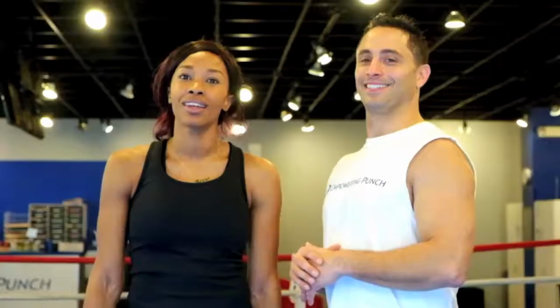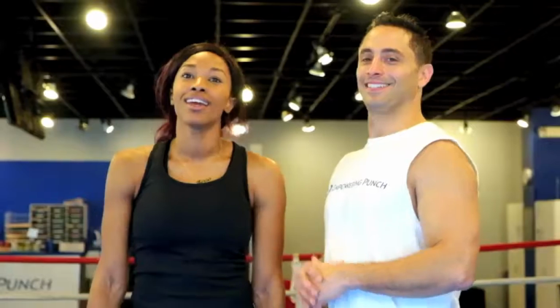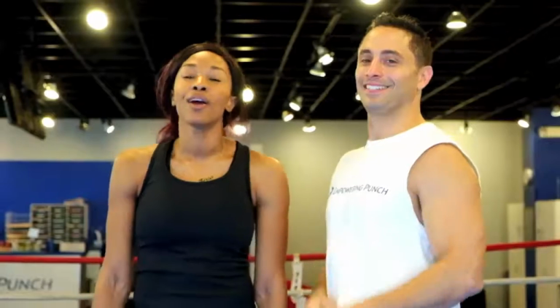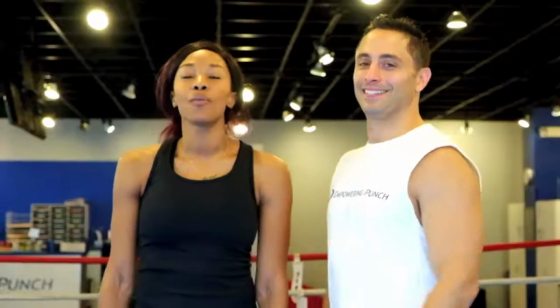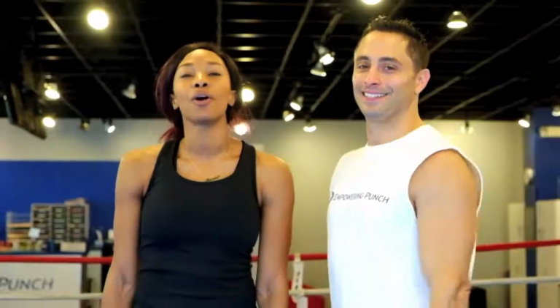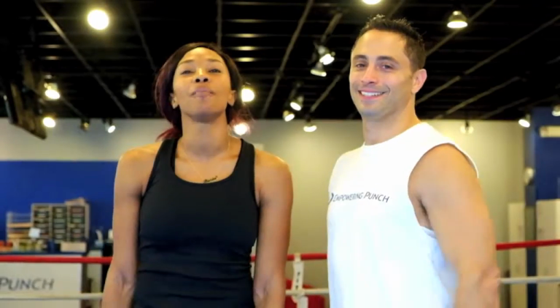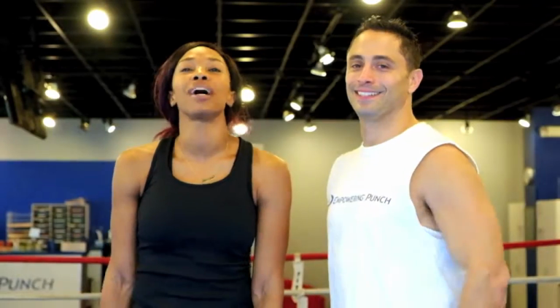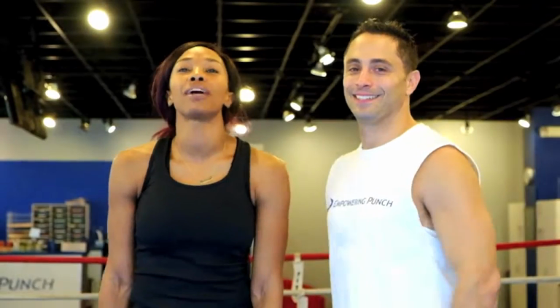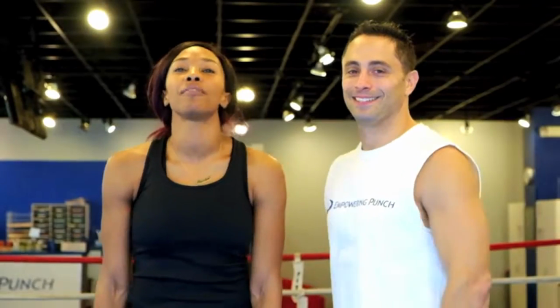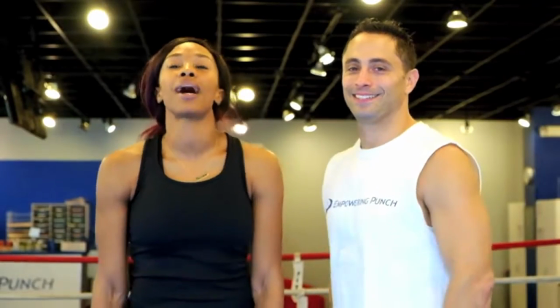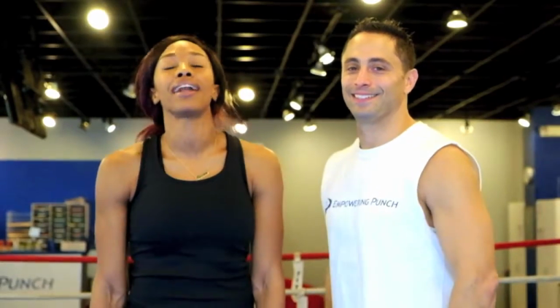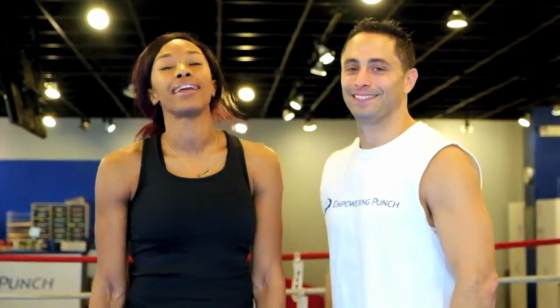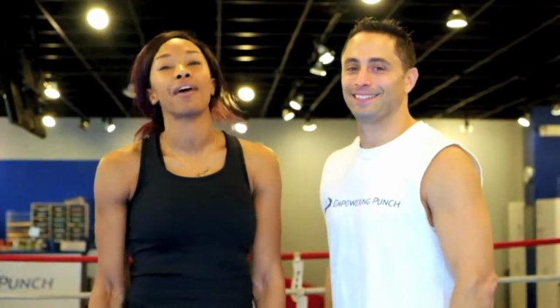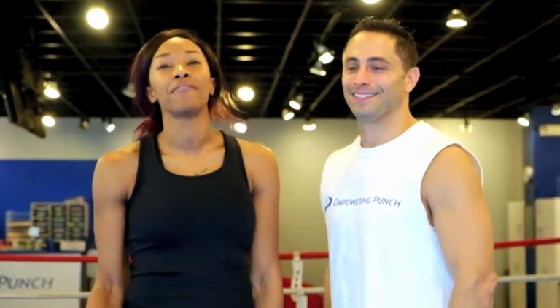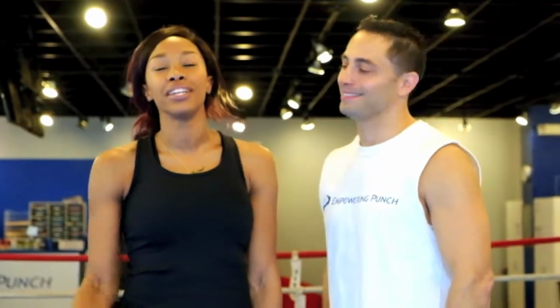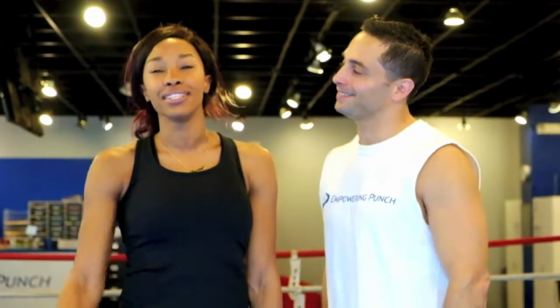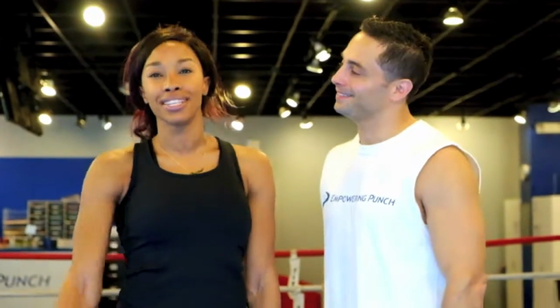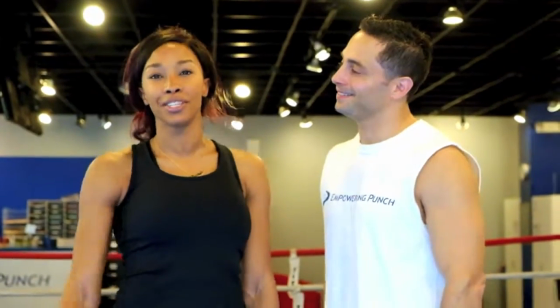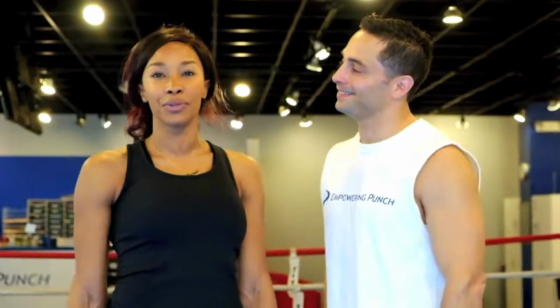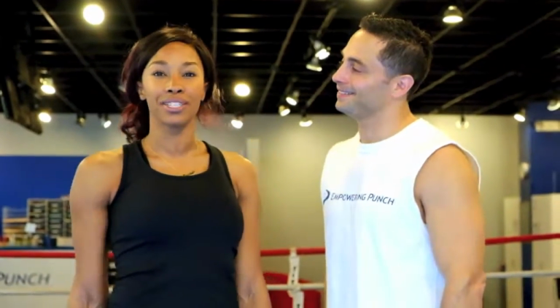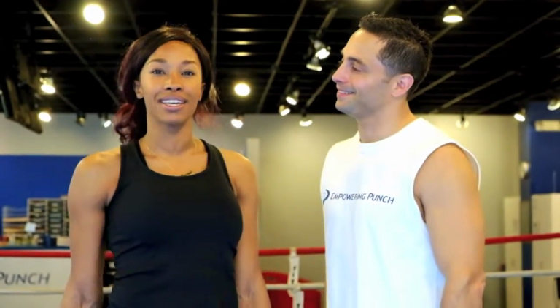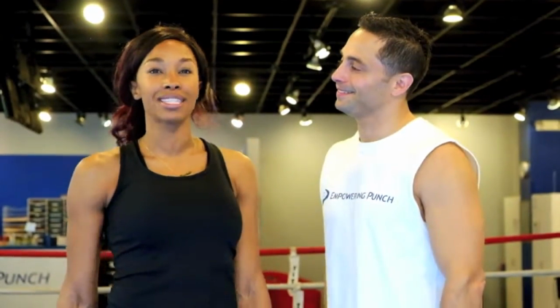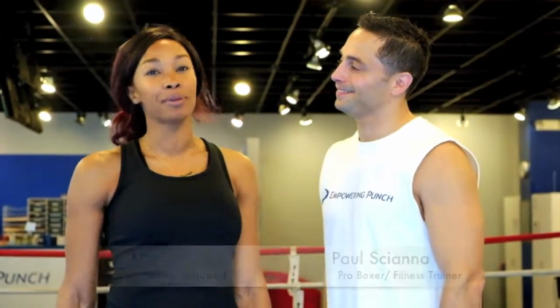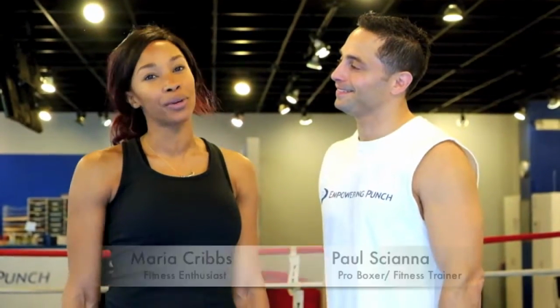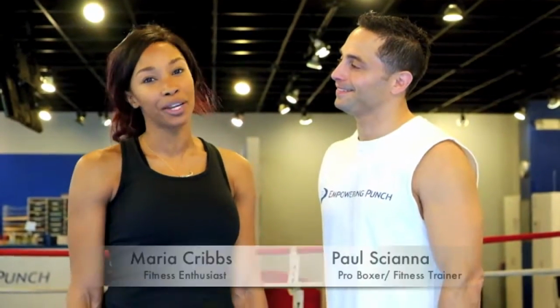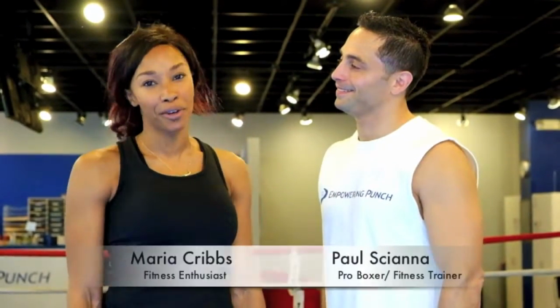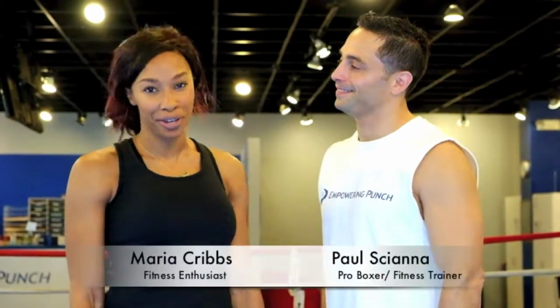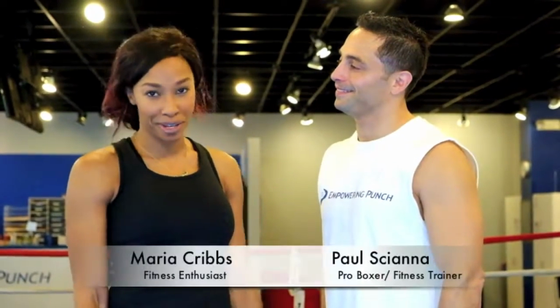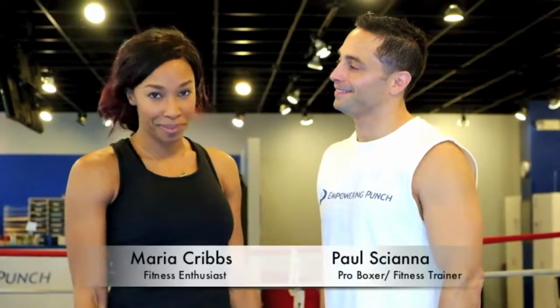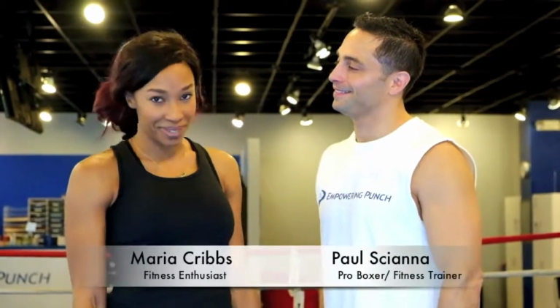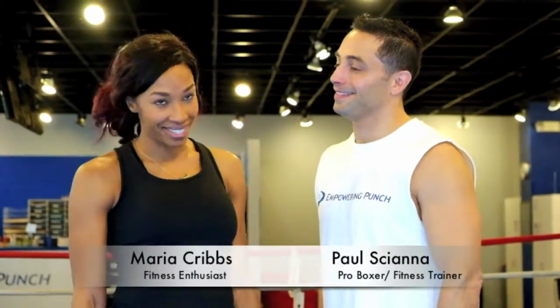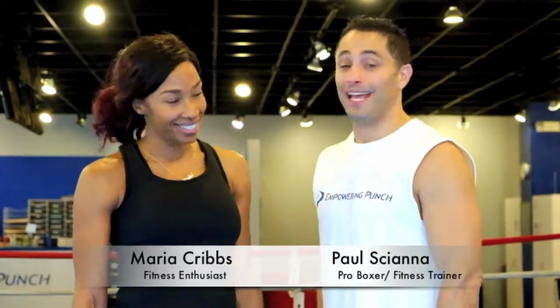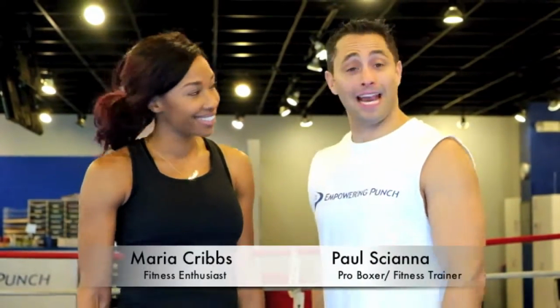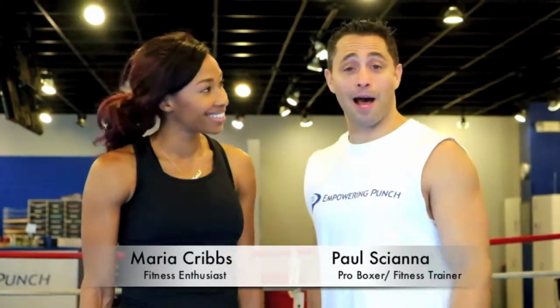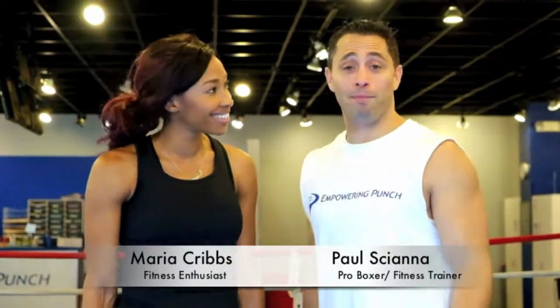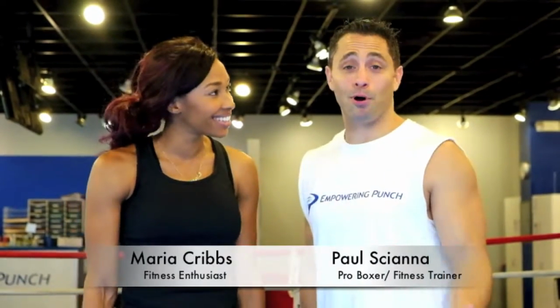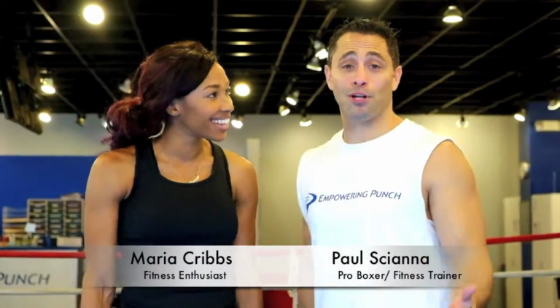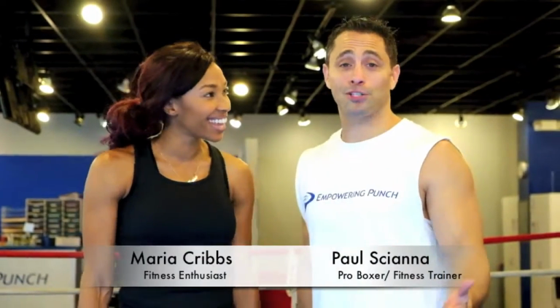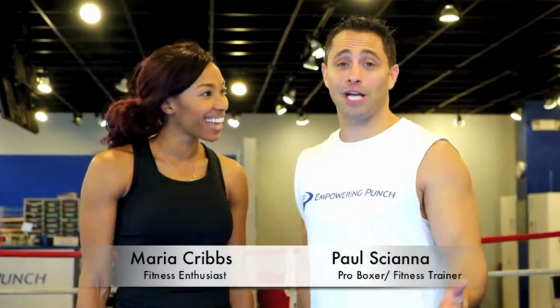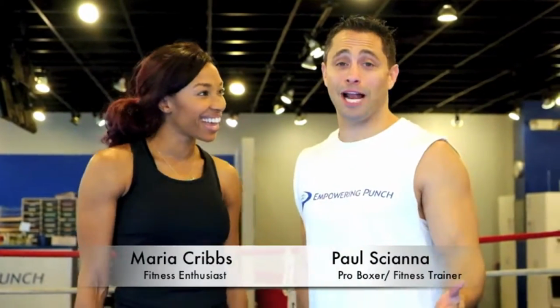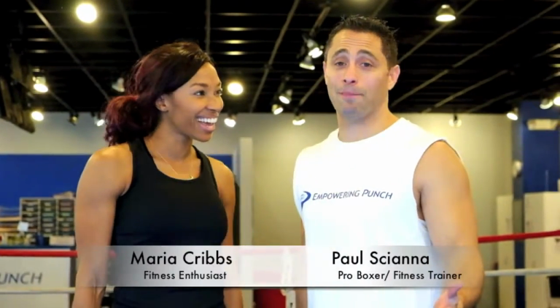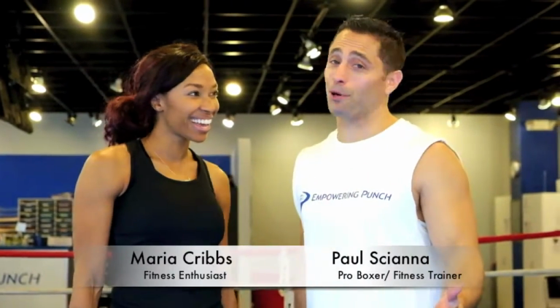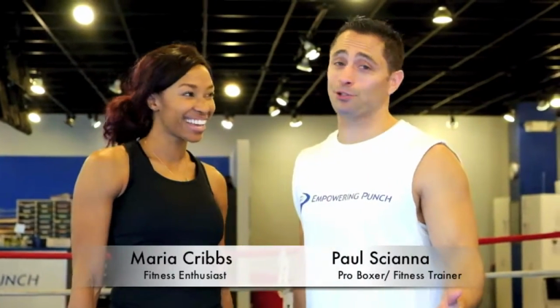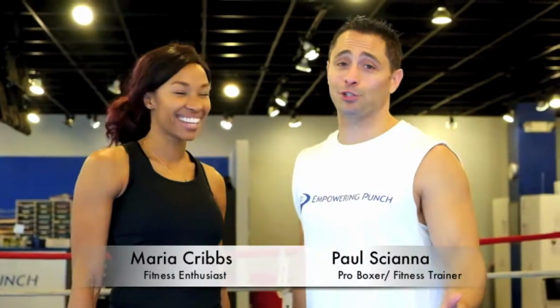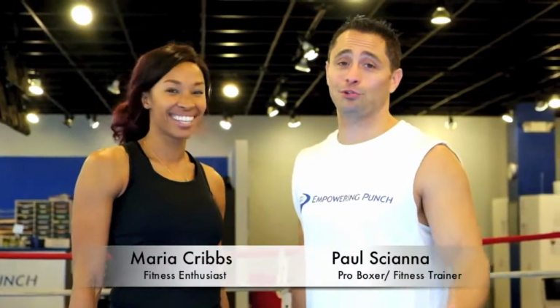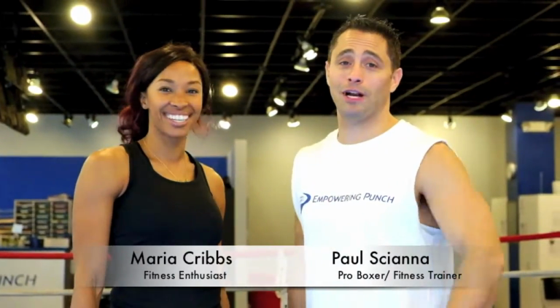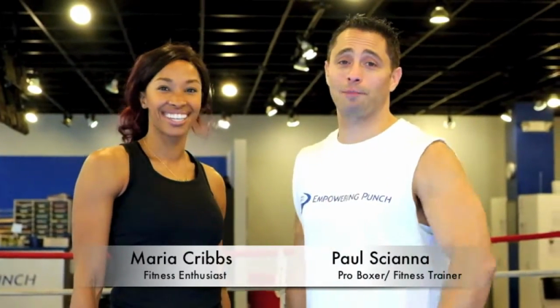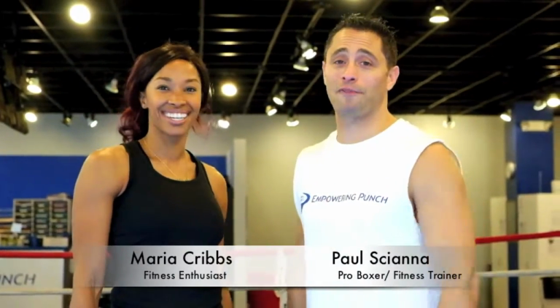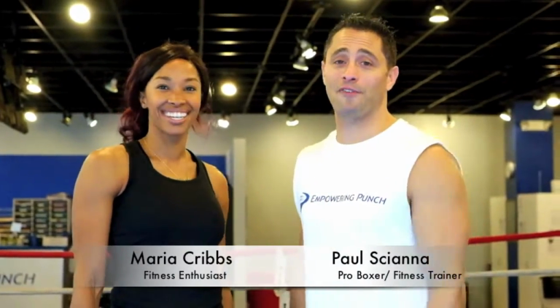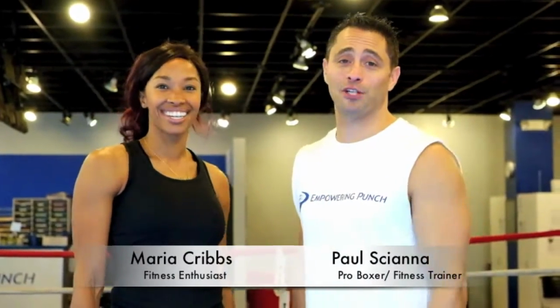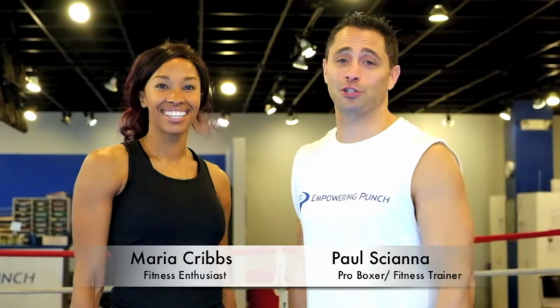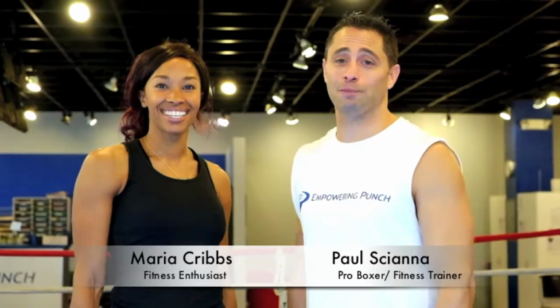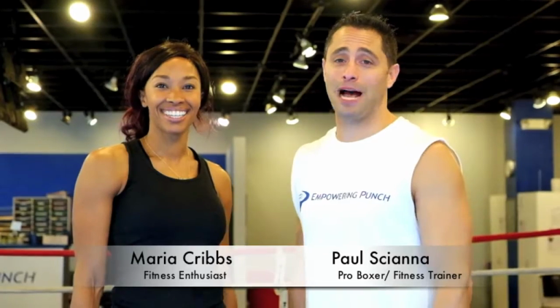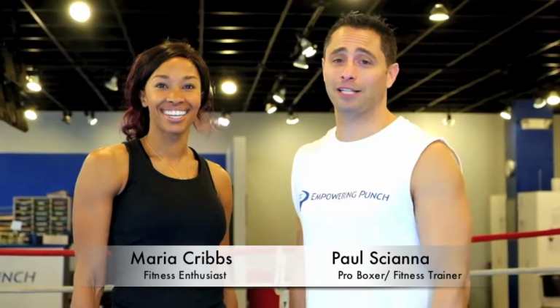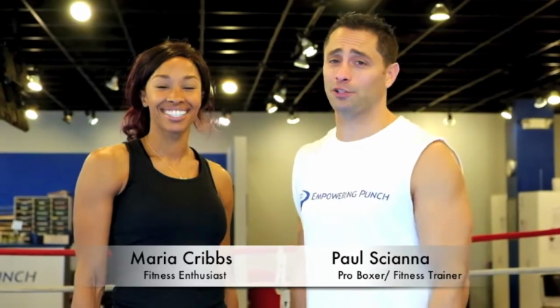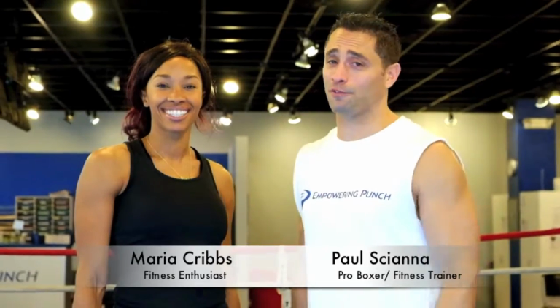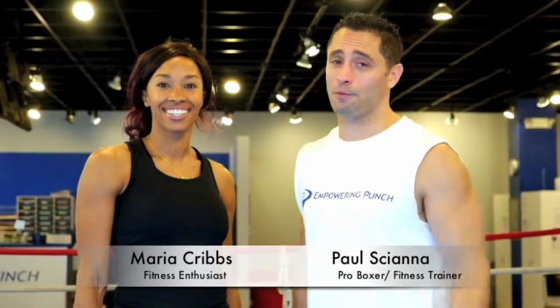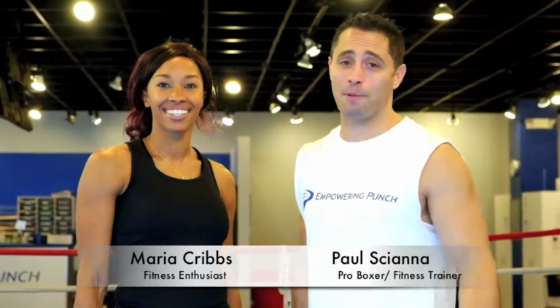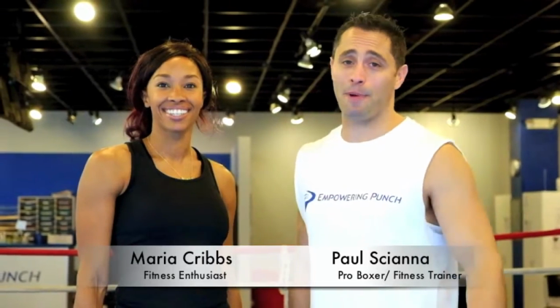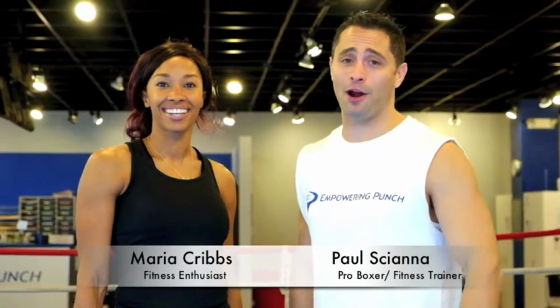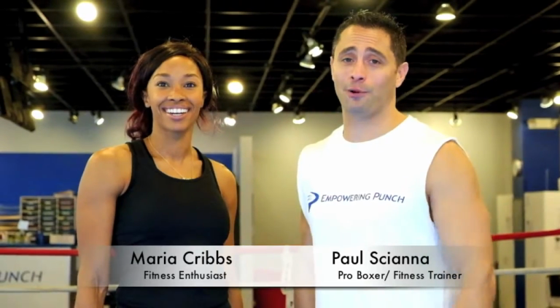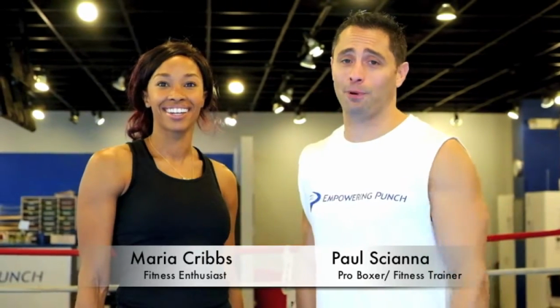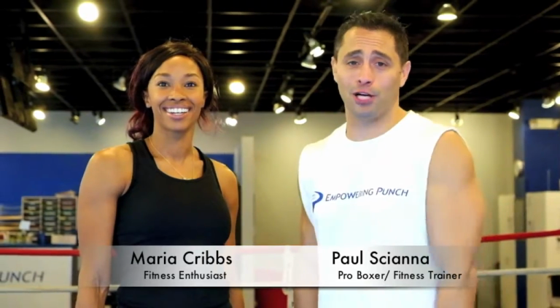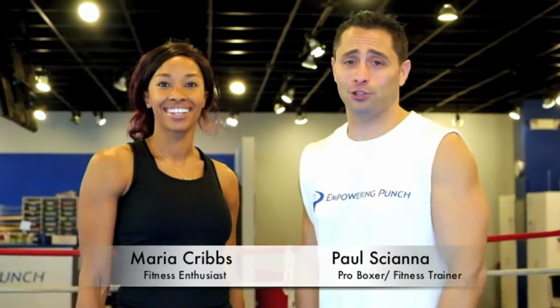Welcome back everybody. I'm fitness enthusiast Maria Cribs, and I'm Paul Schott, a personal trainer and professional boxer from Empowering Punch.